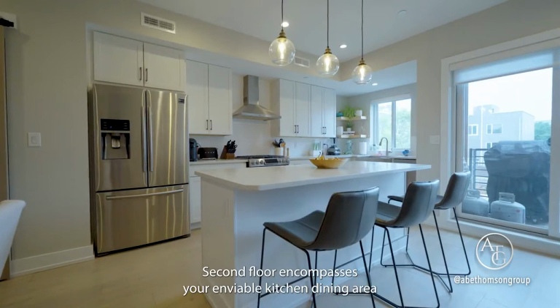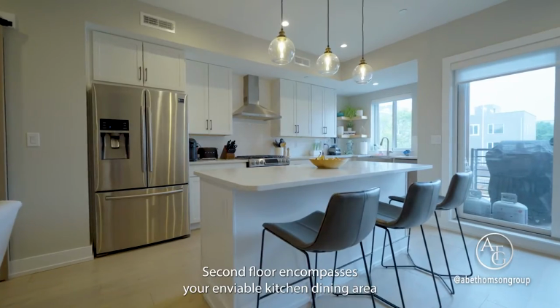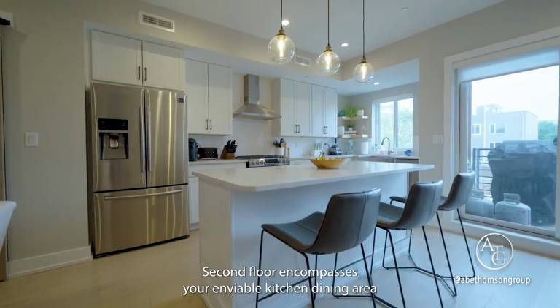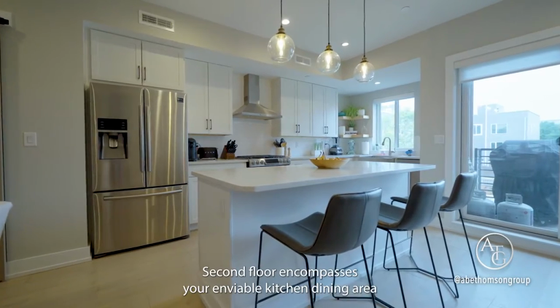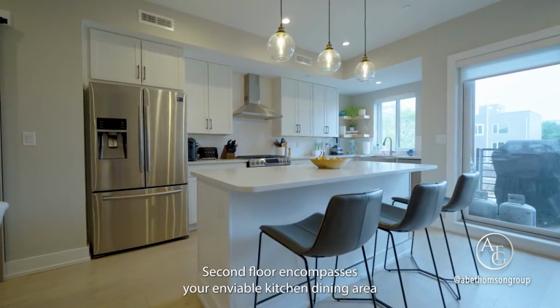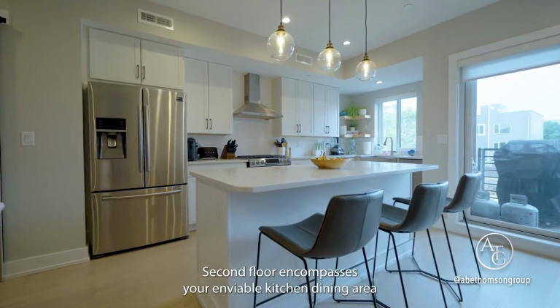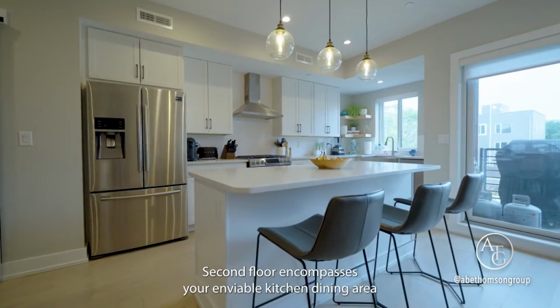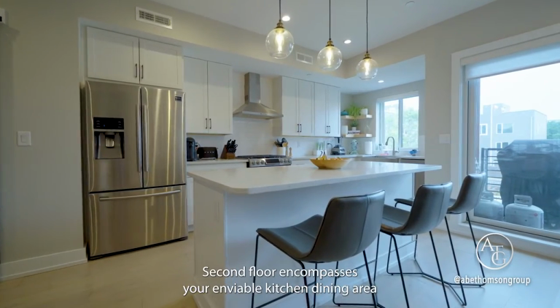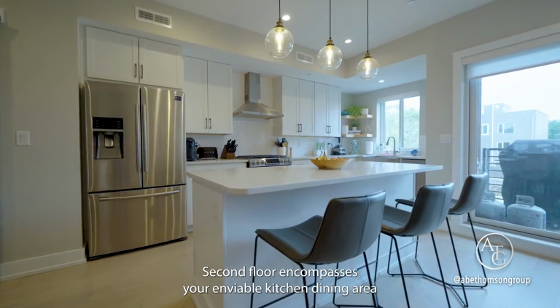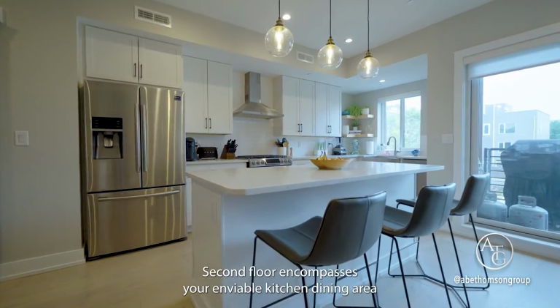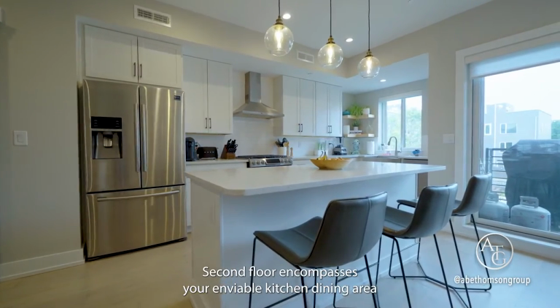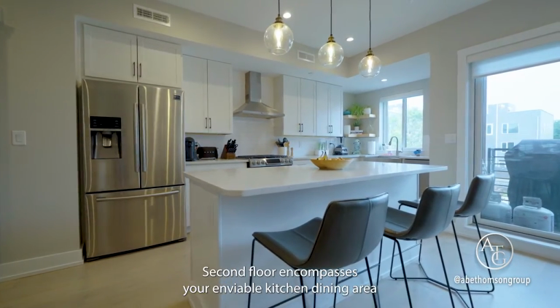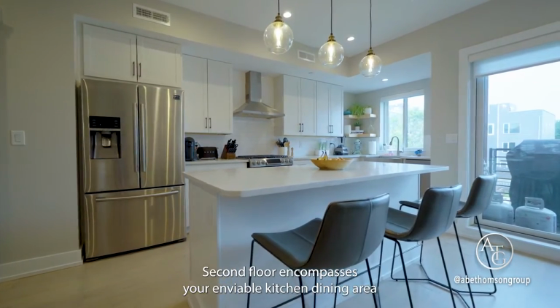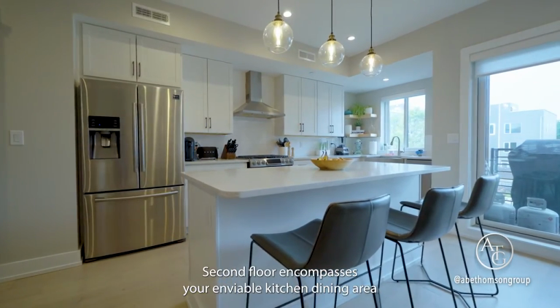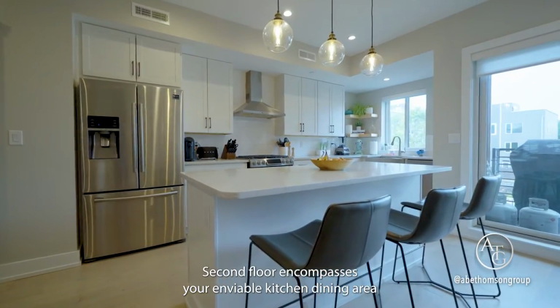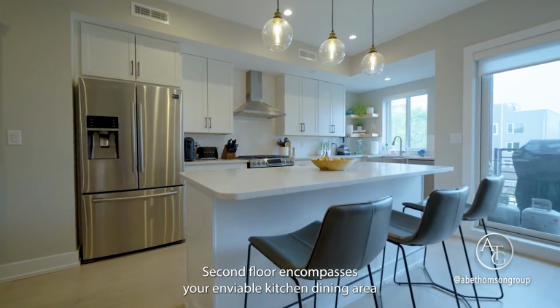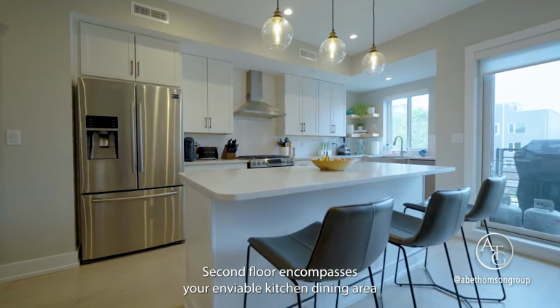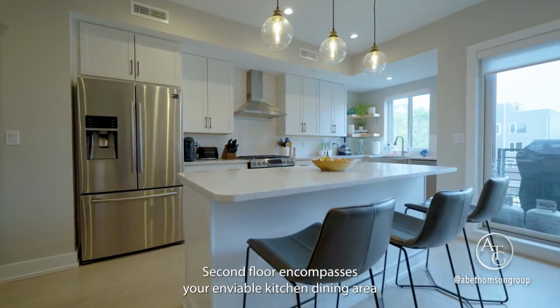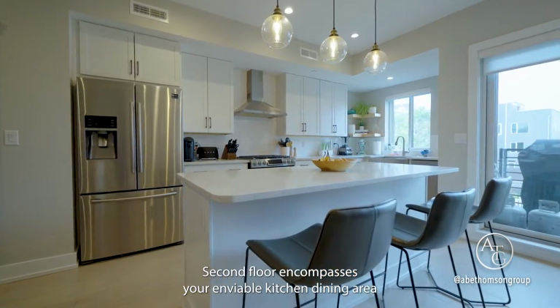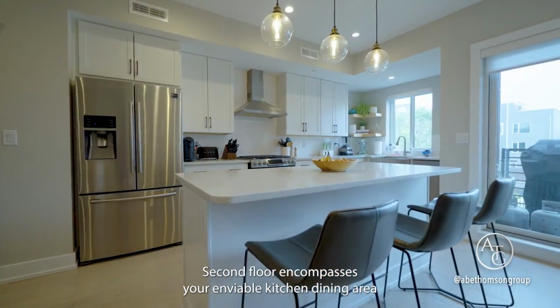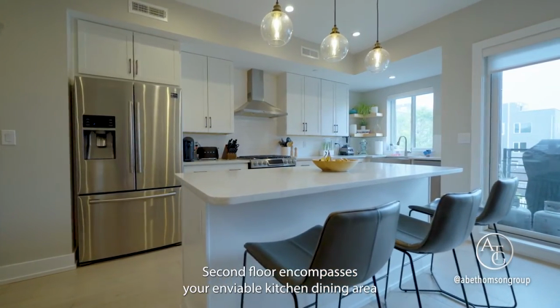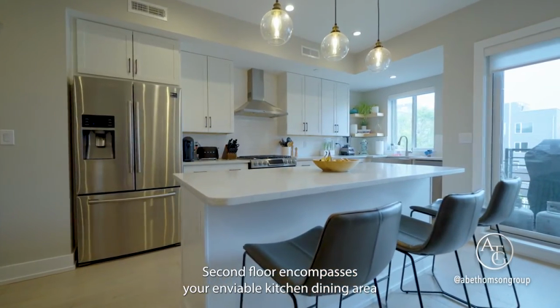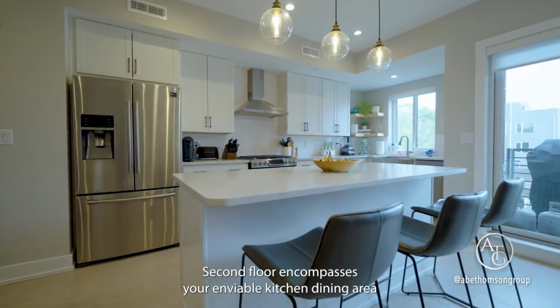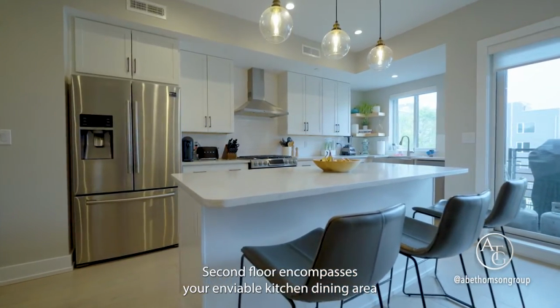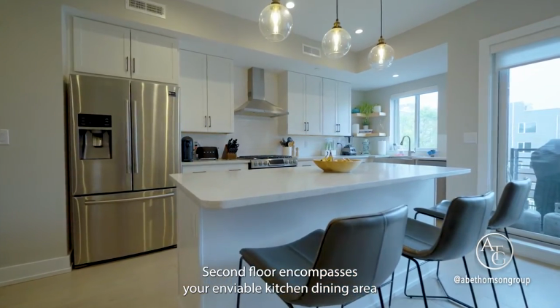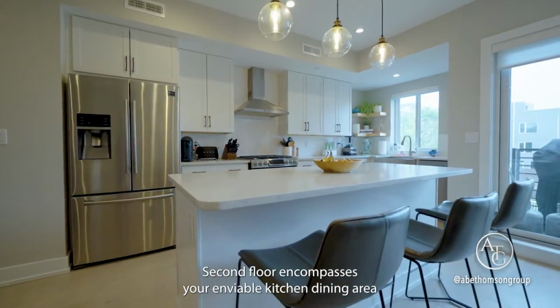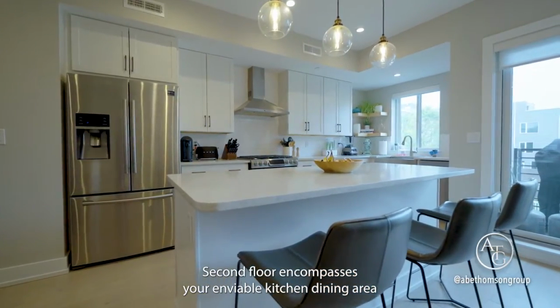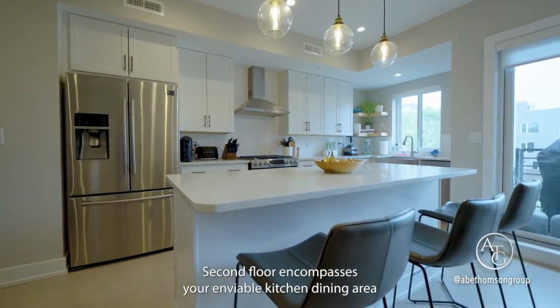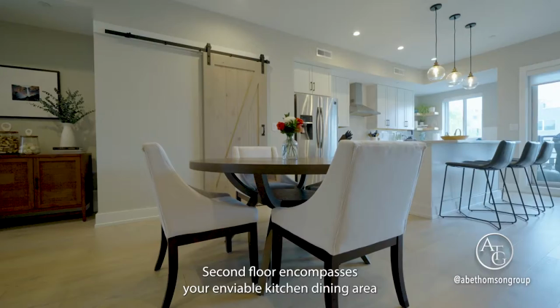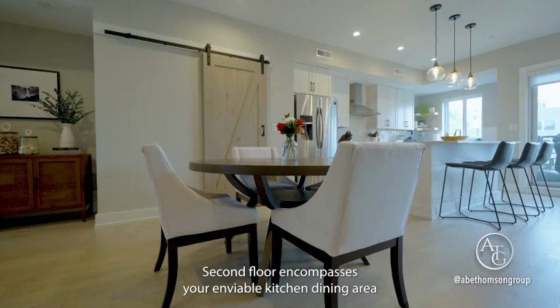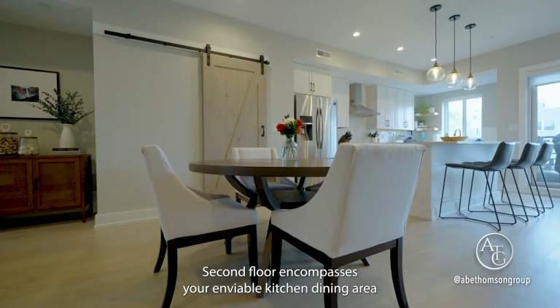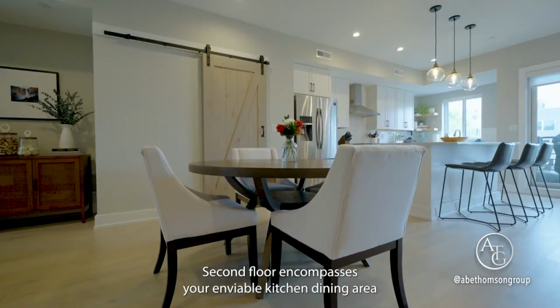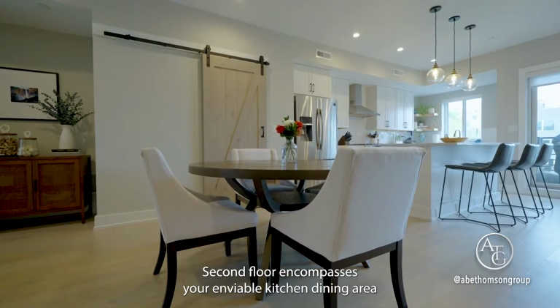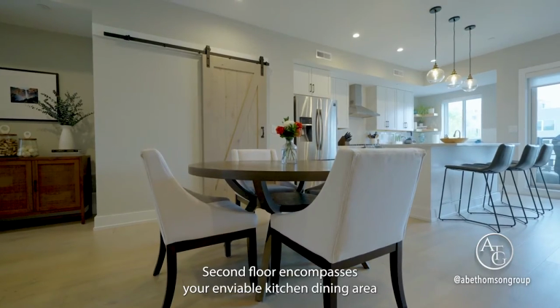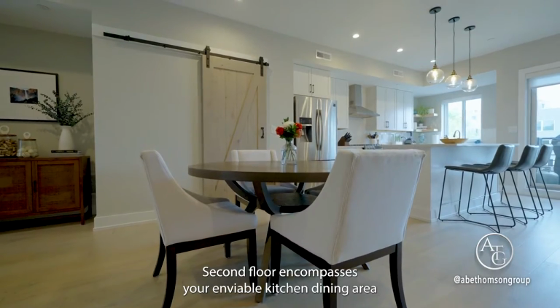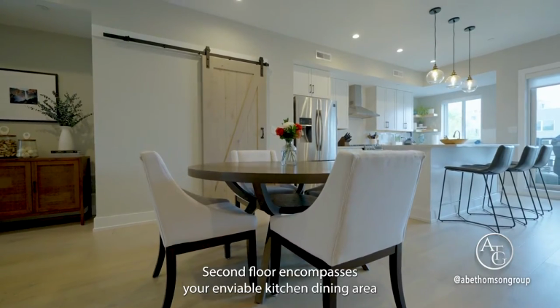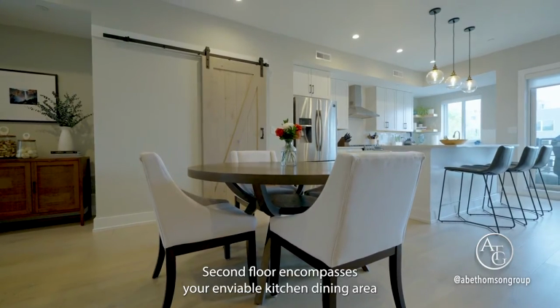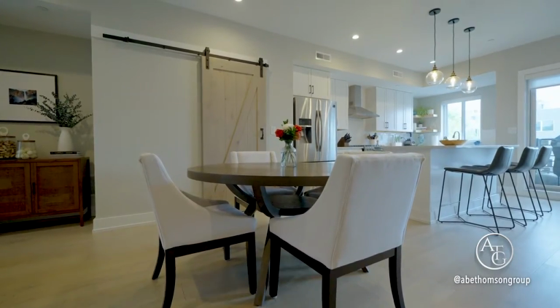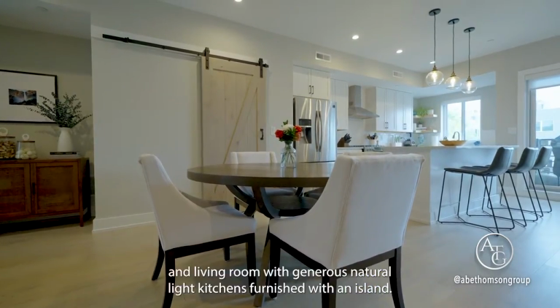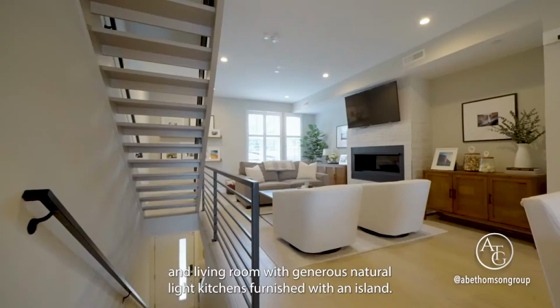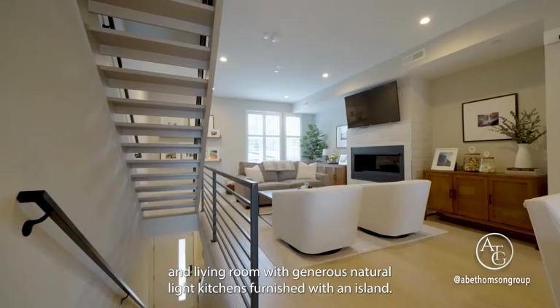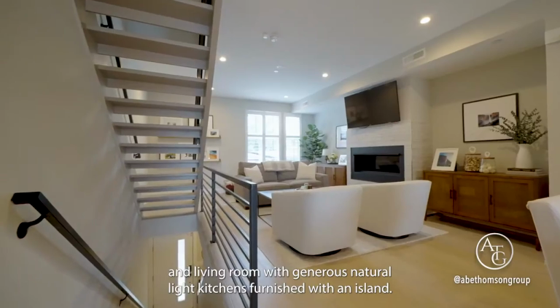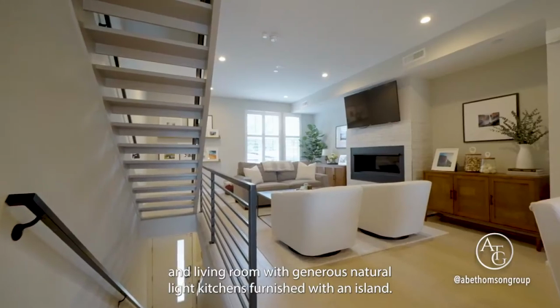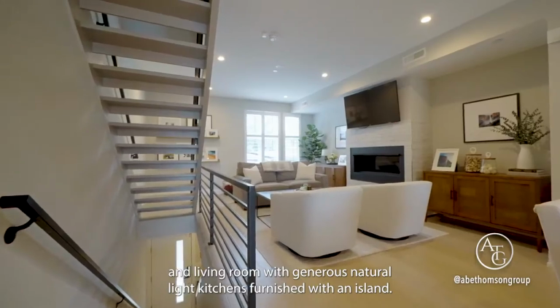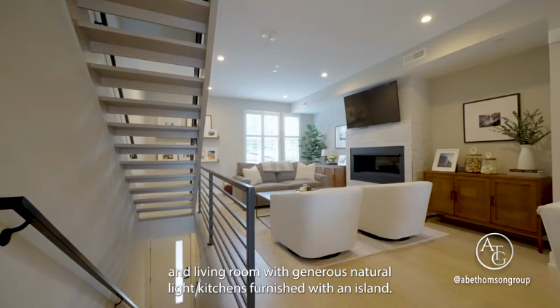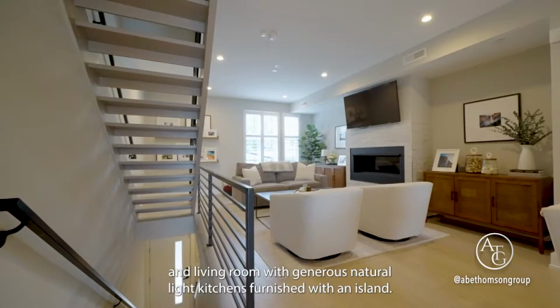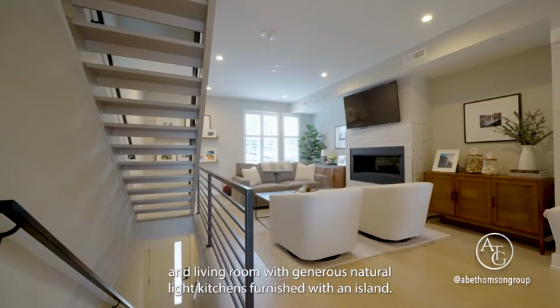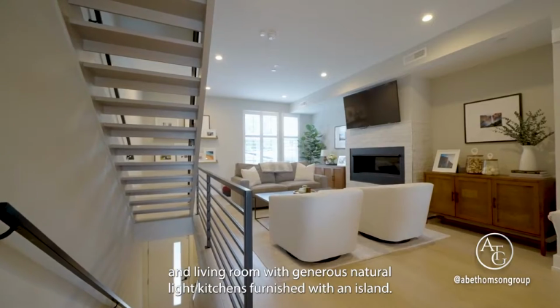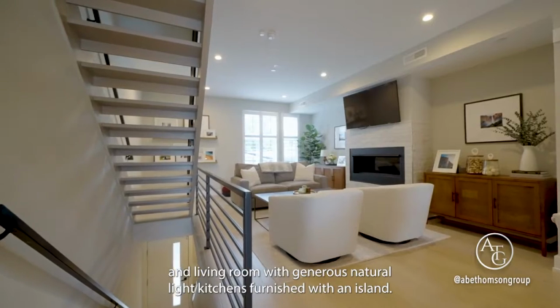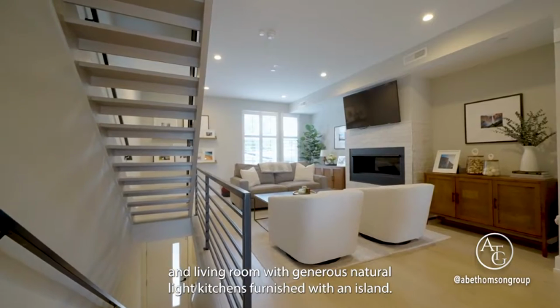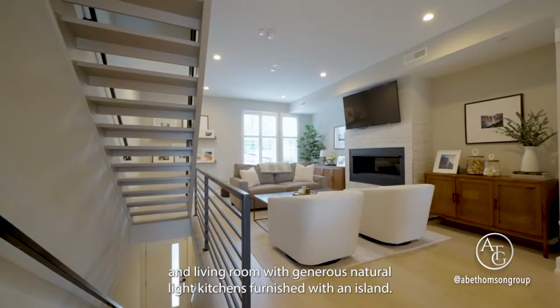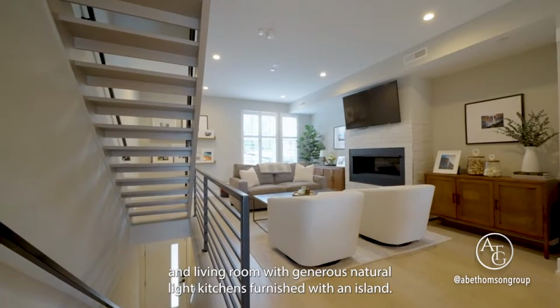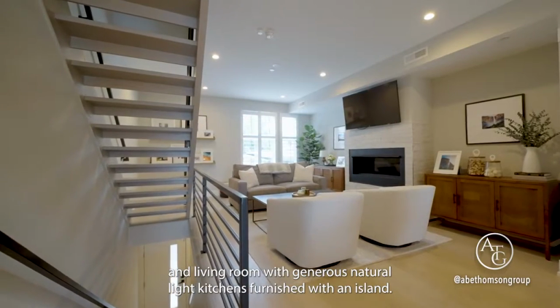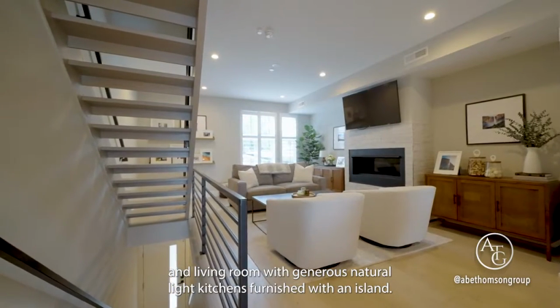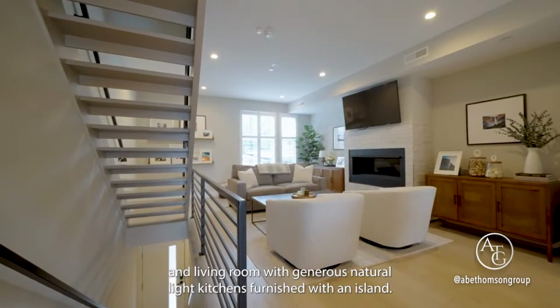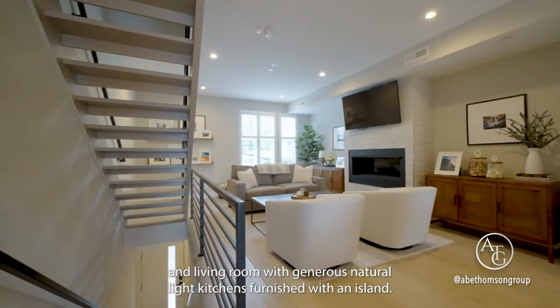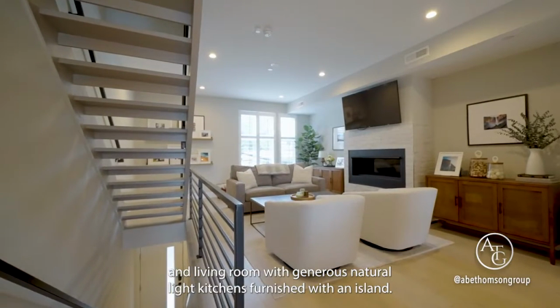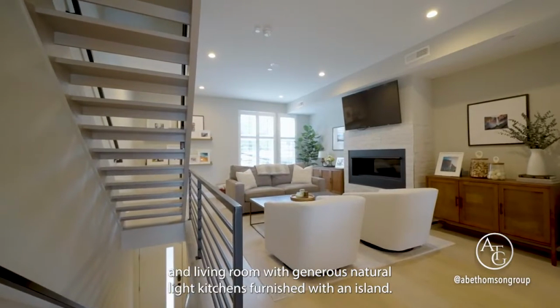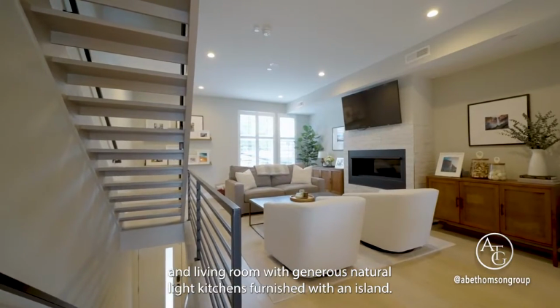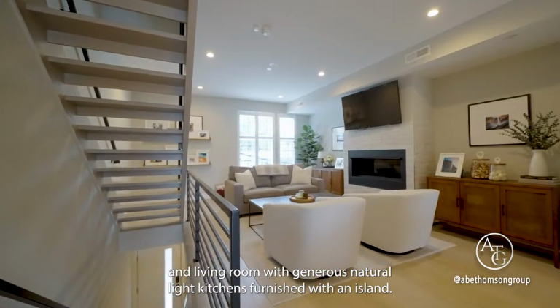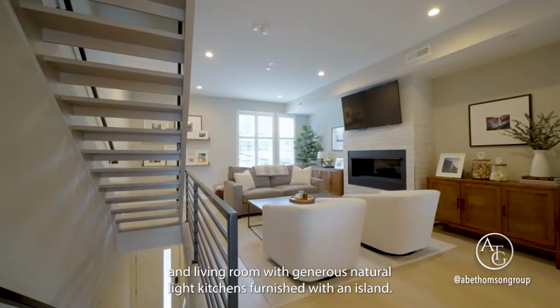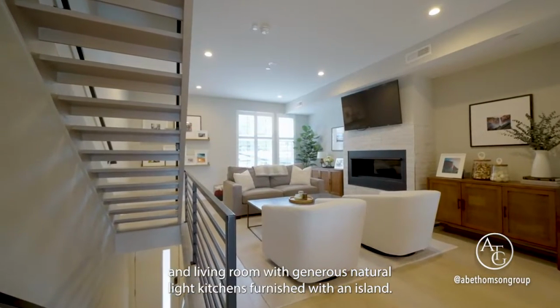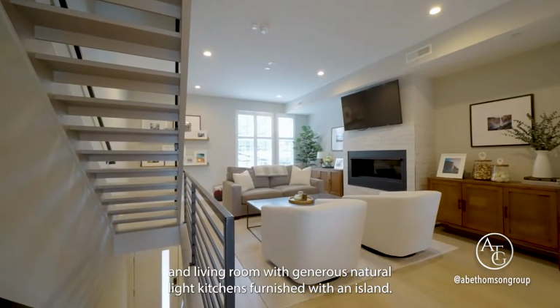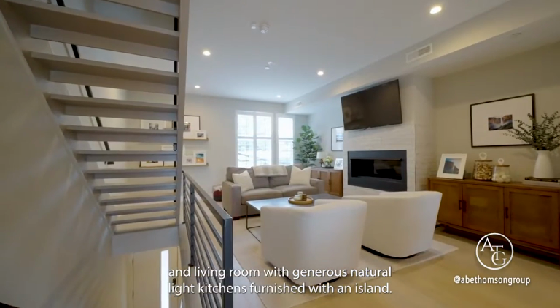The finished basement is terrific for additional entertainment space. The second floor encompasses your enviable kitchen, dining area, and living room with generous natural light.